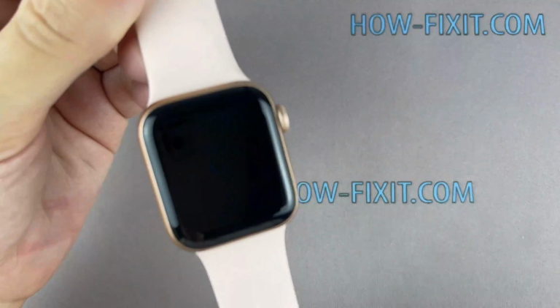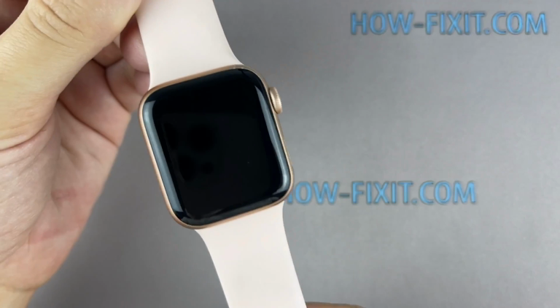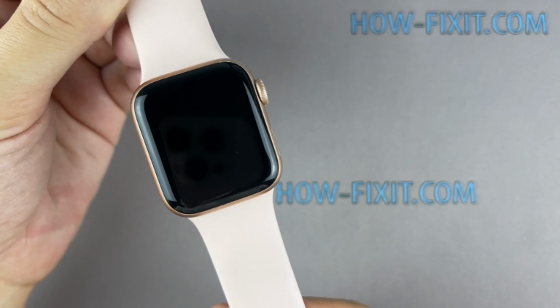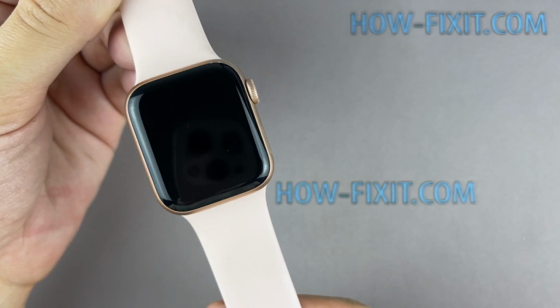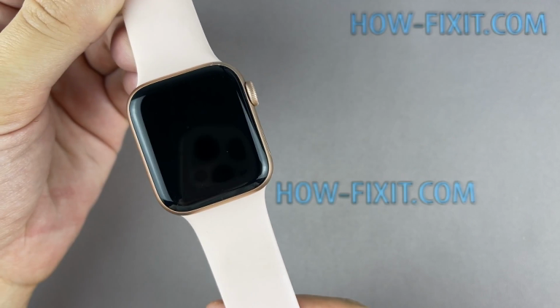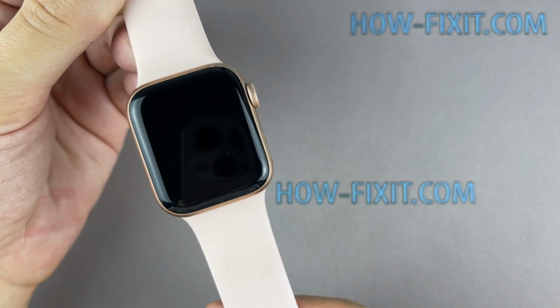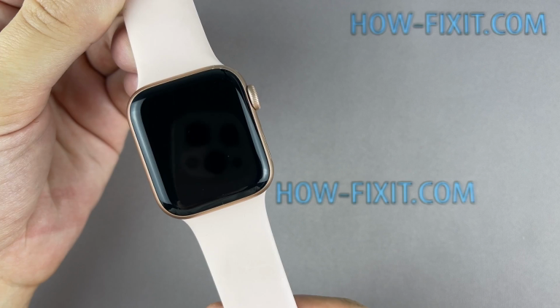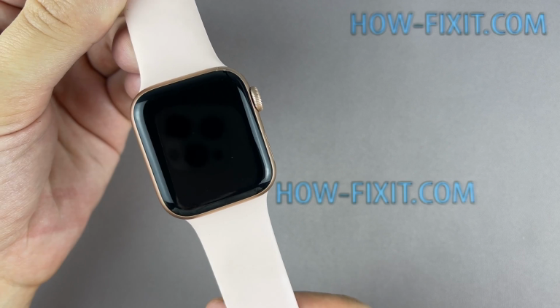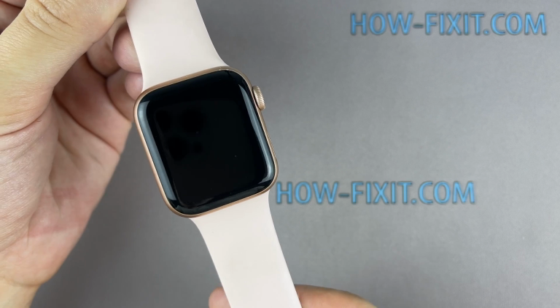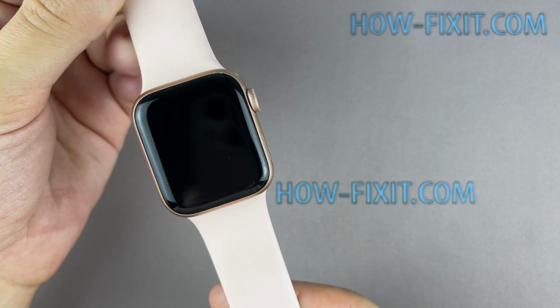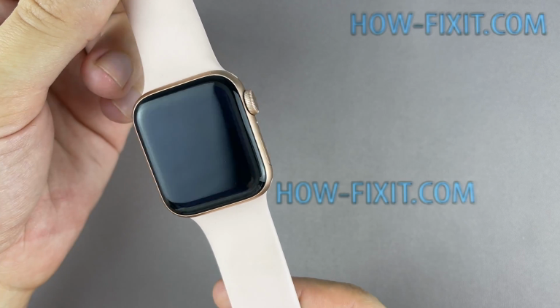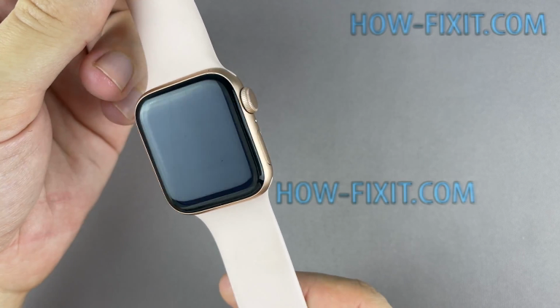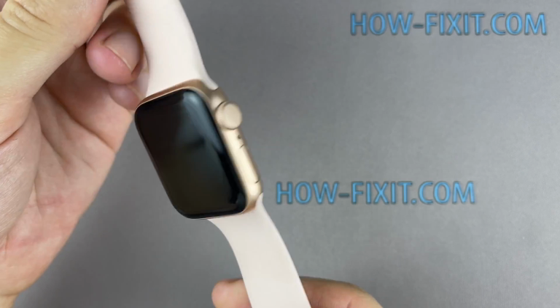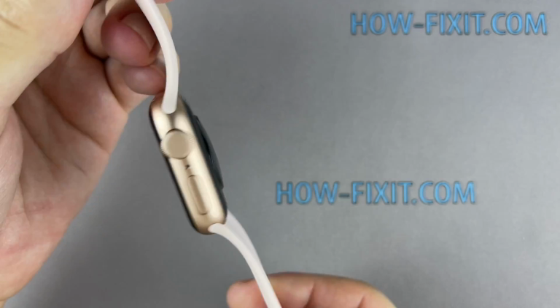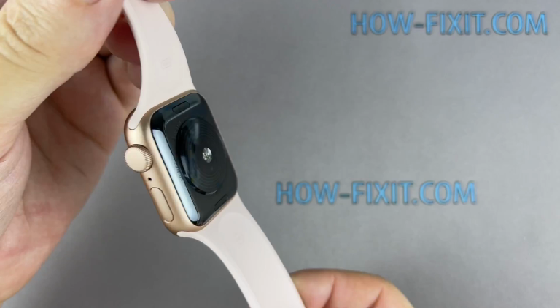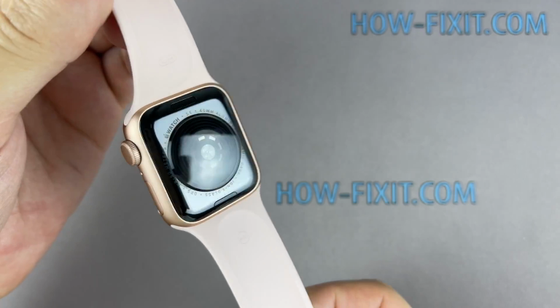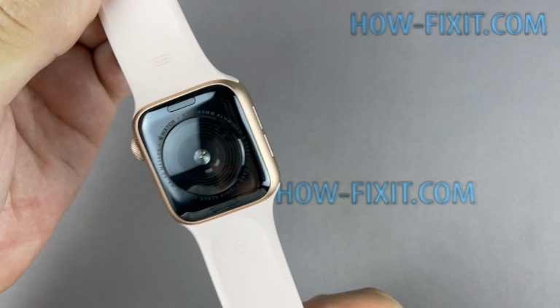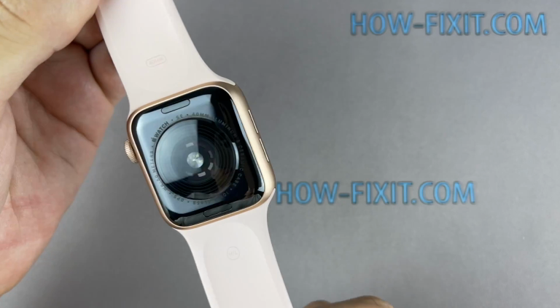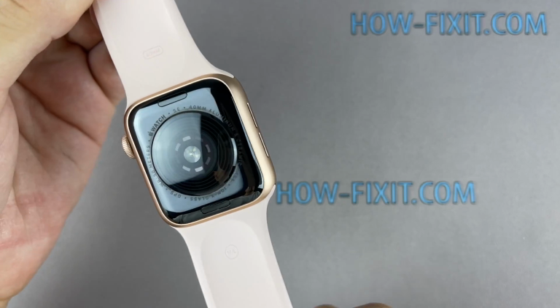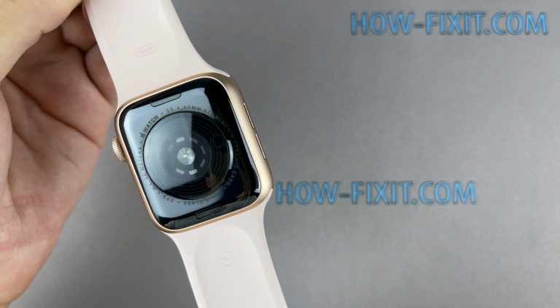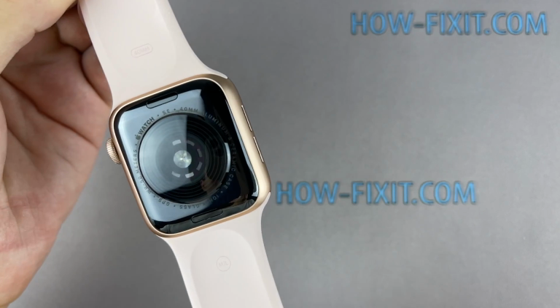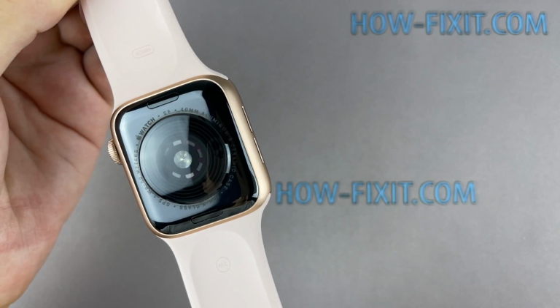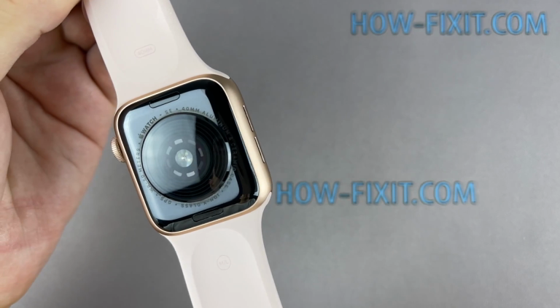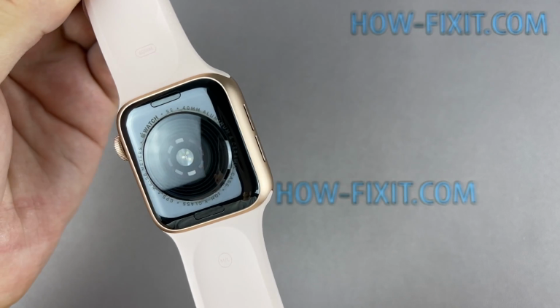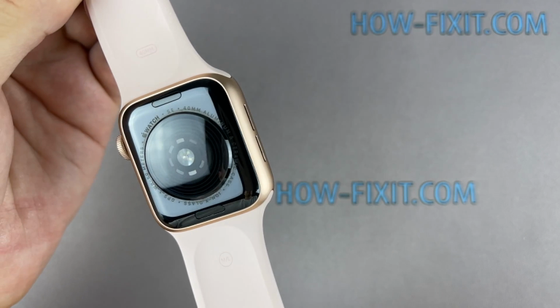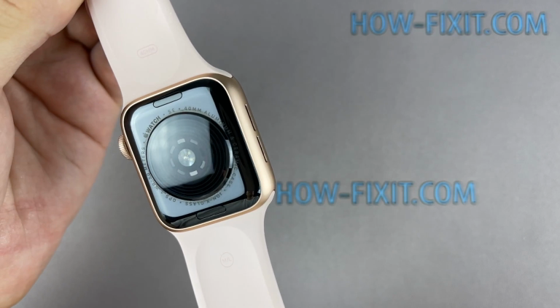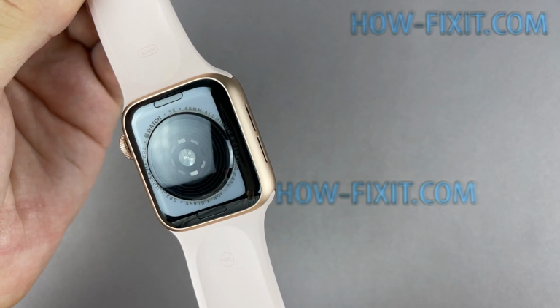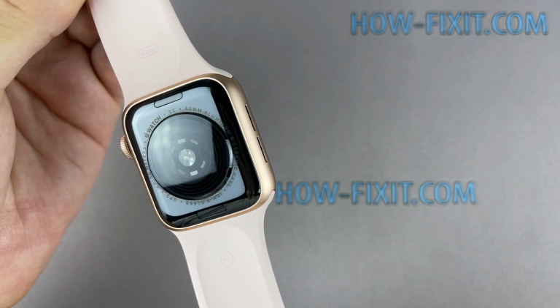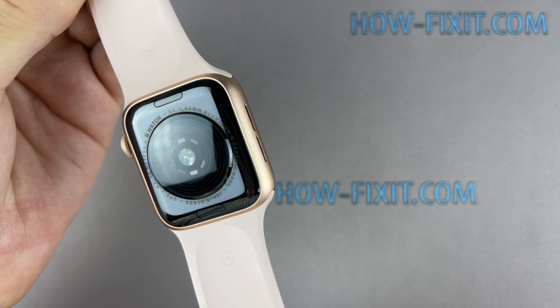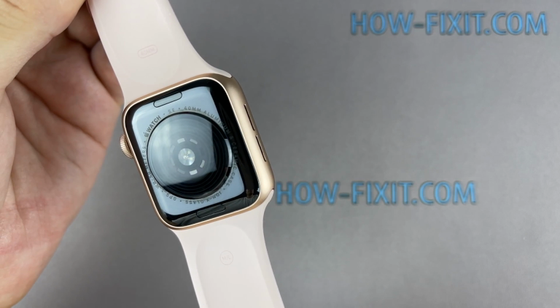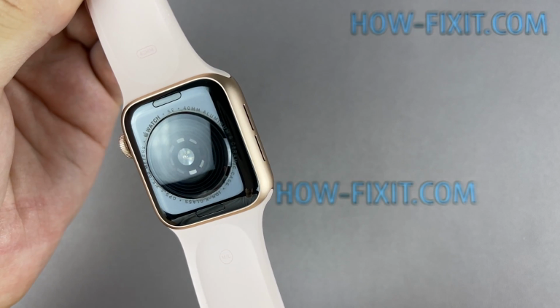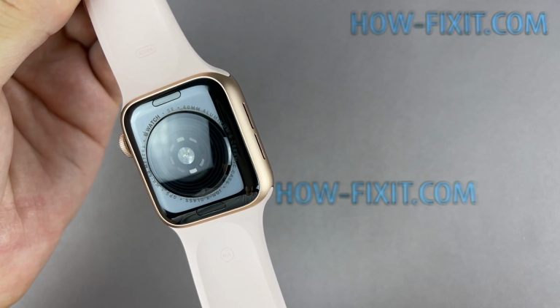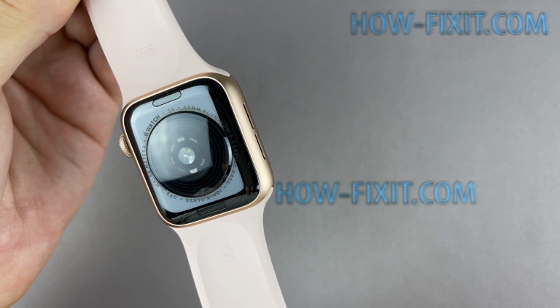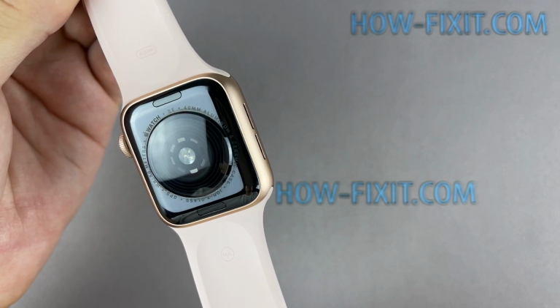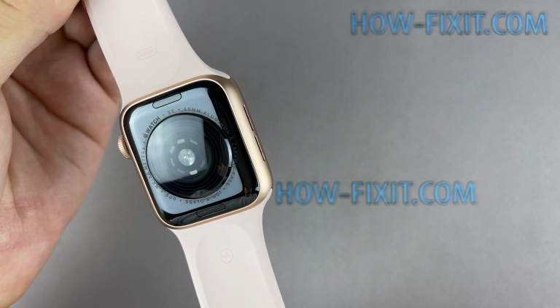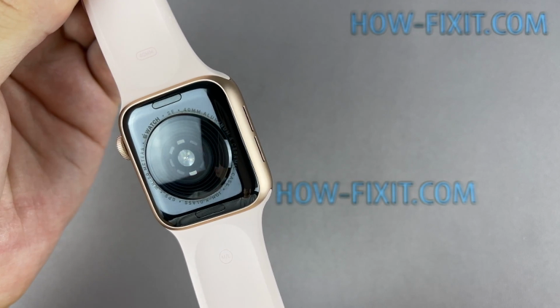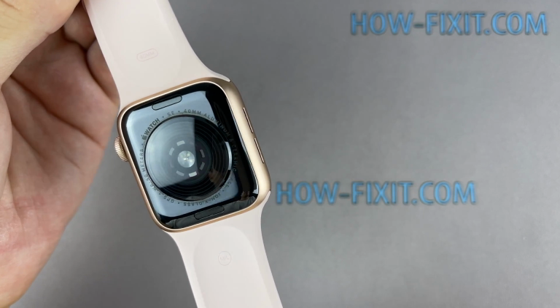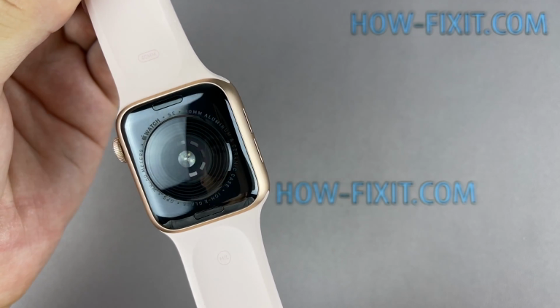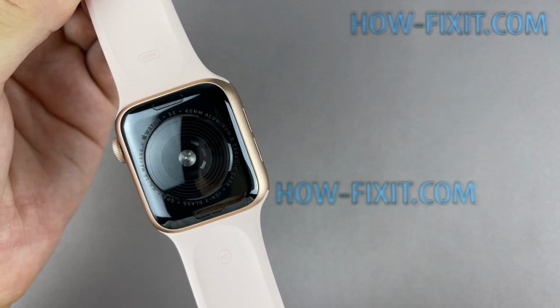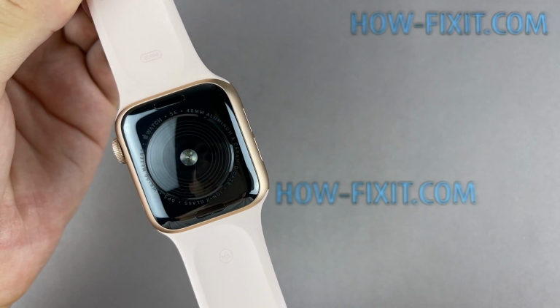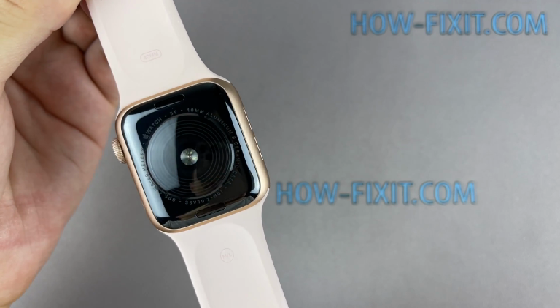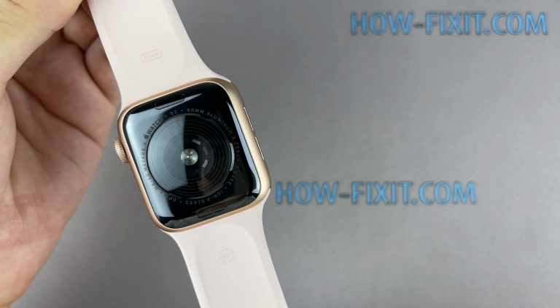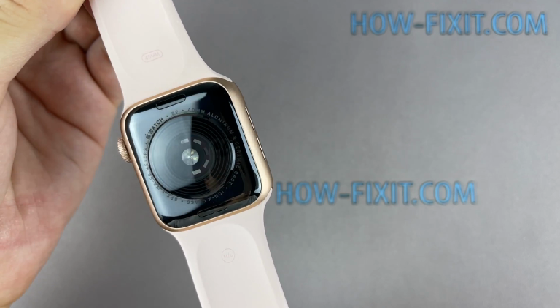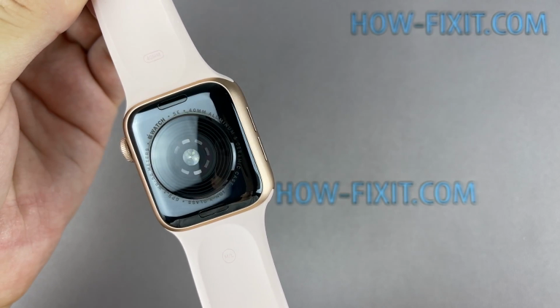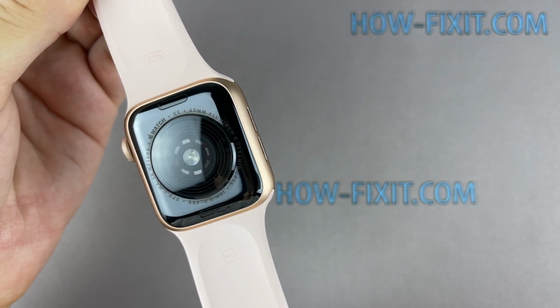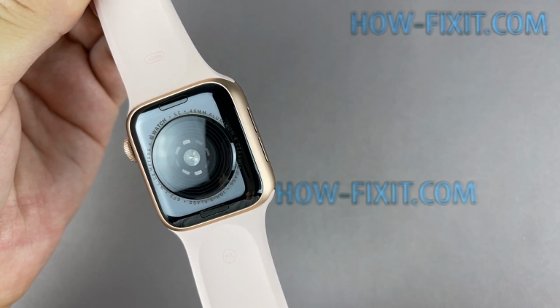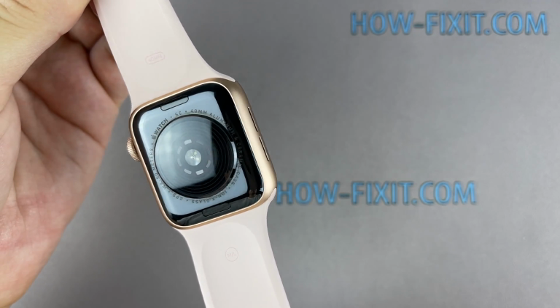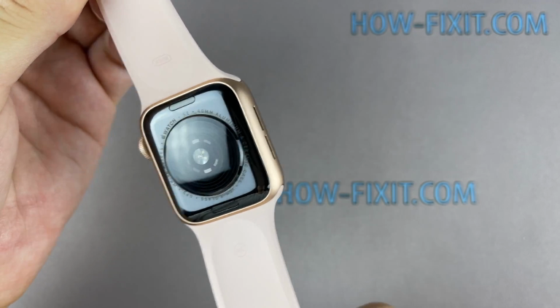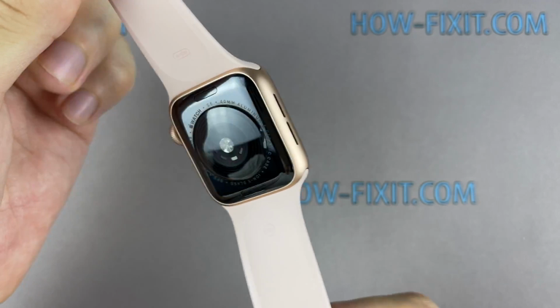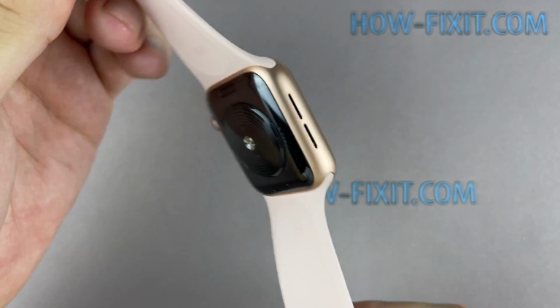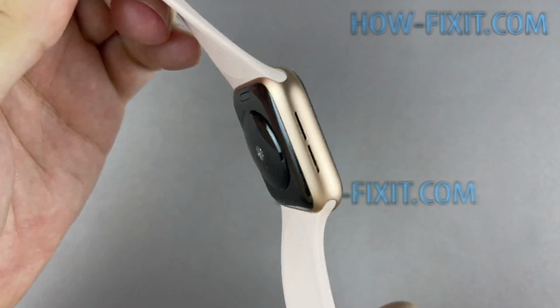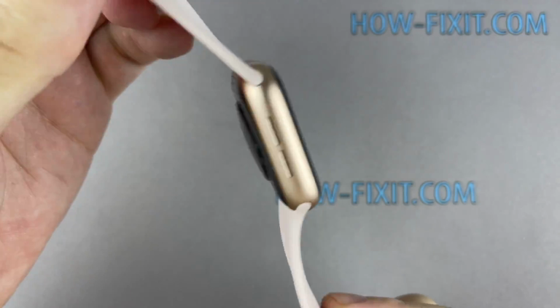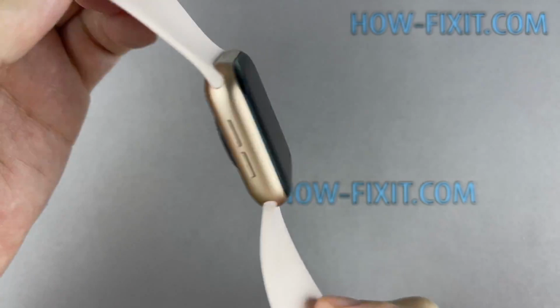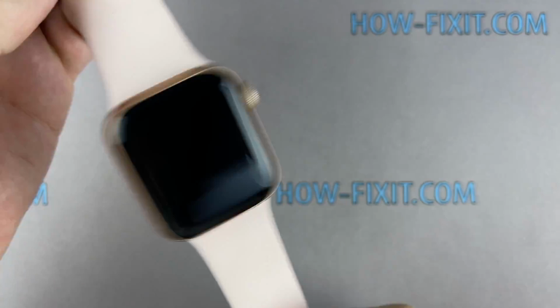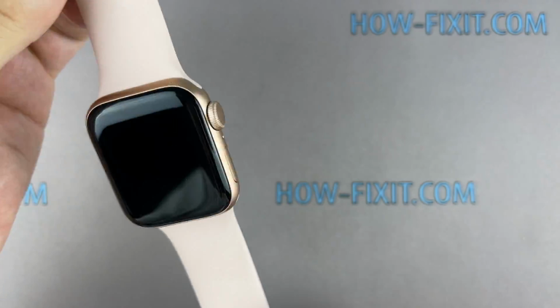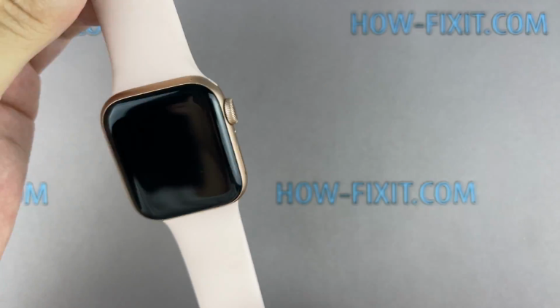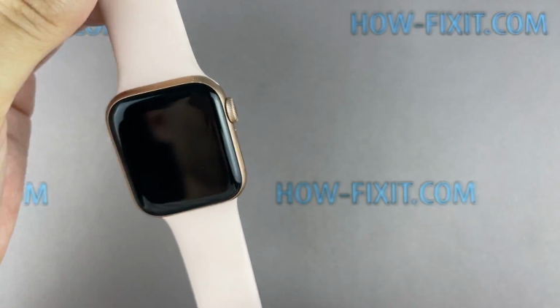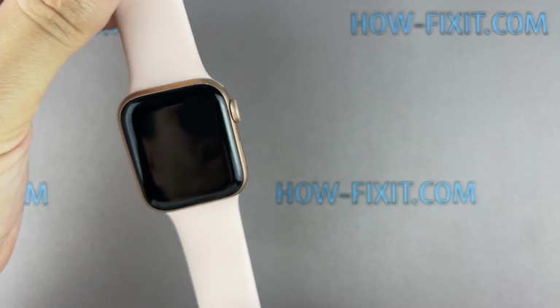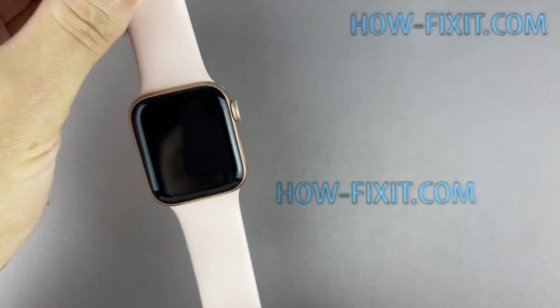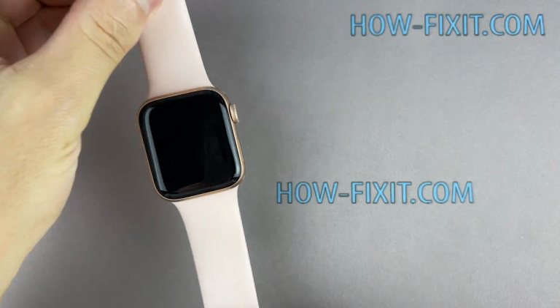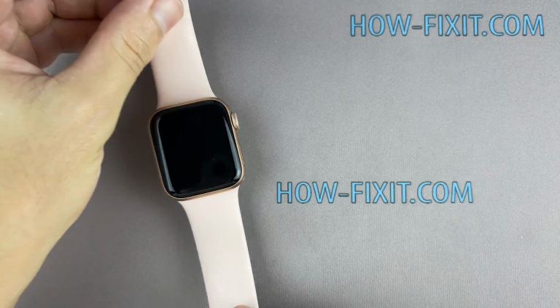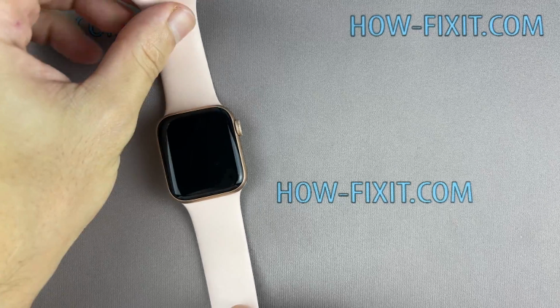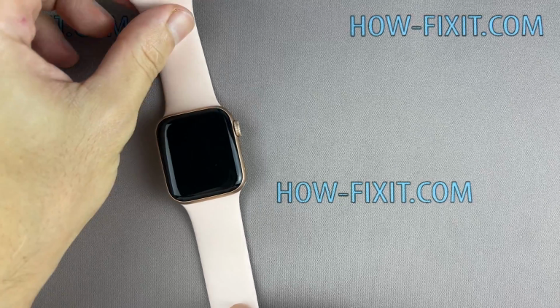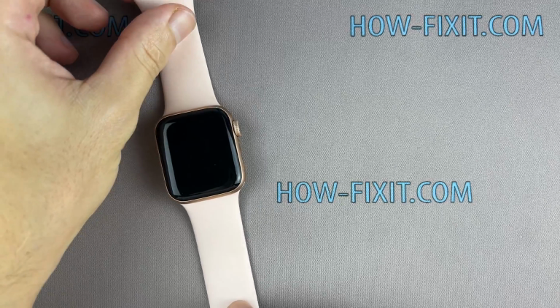Hello everyone, welcome to HowFixit. In this video guide, I'll show you how to completely disassemble your Apple Watch to replace the main housing.